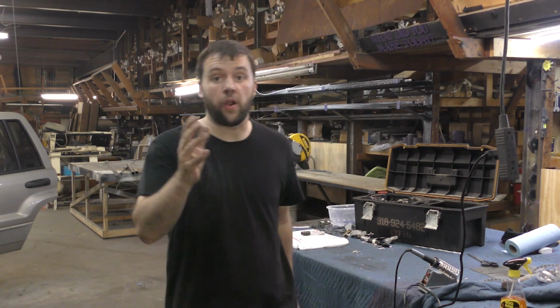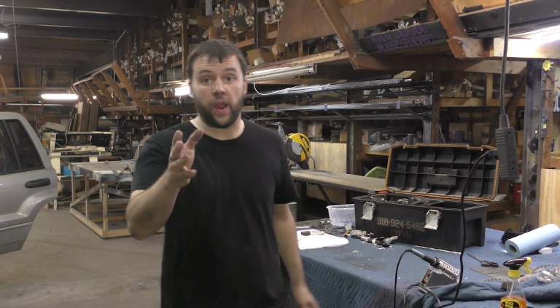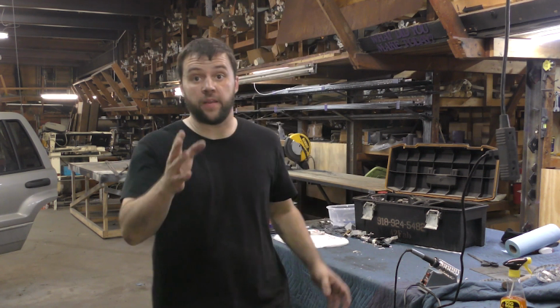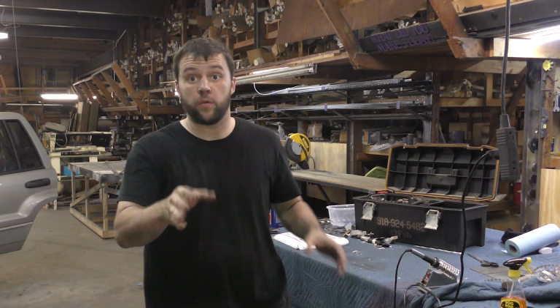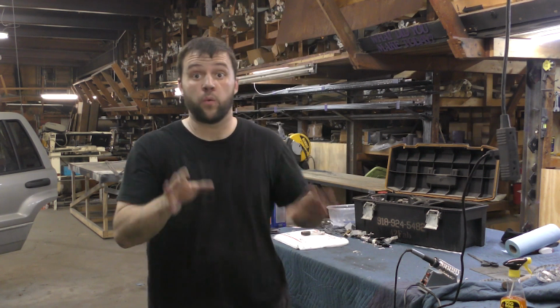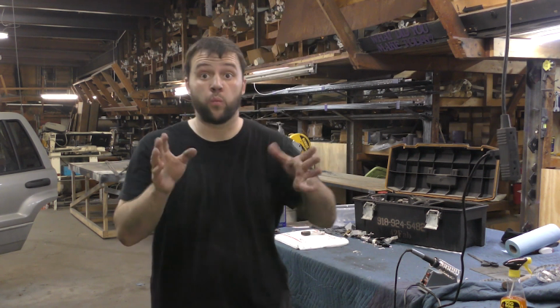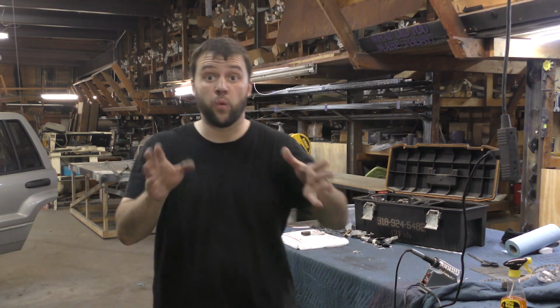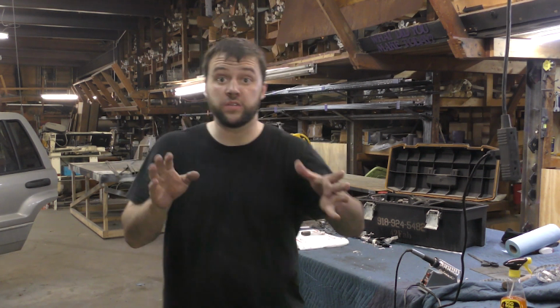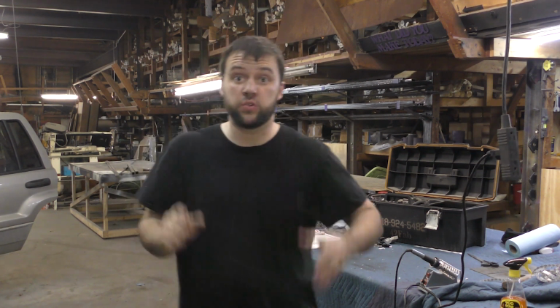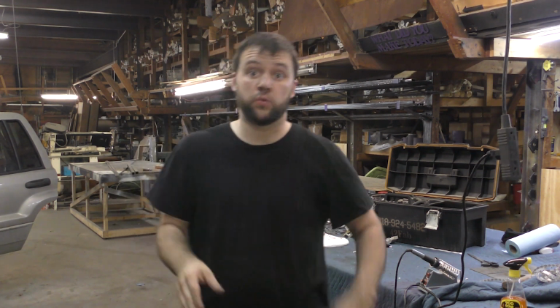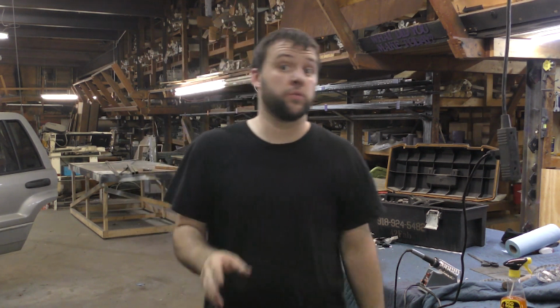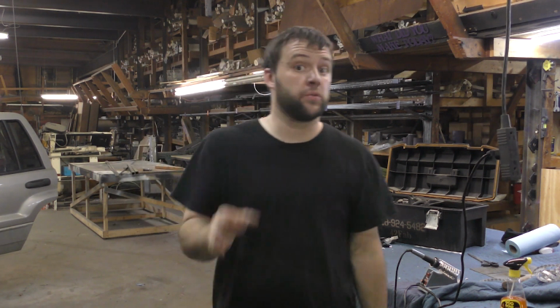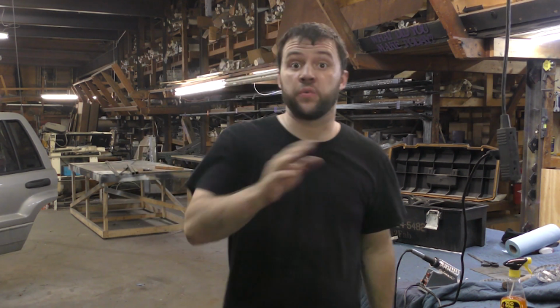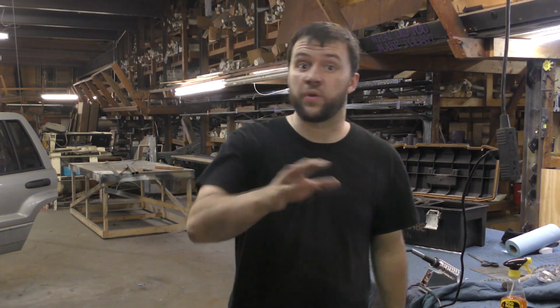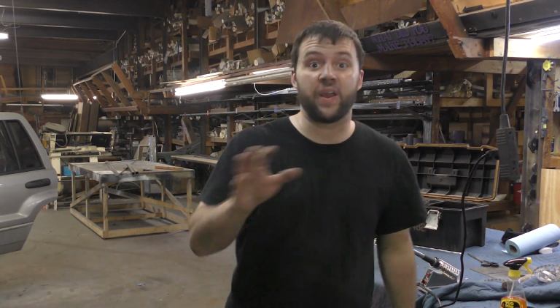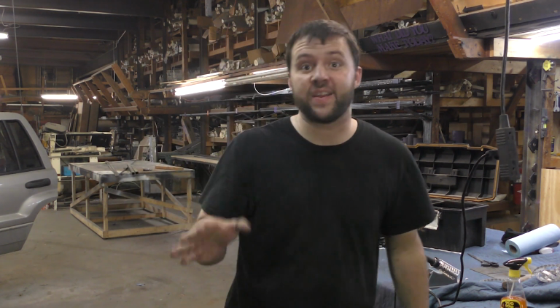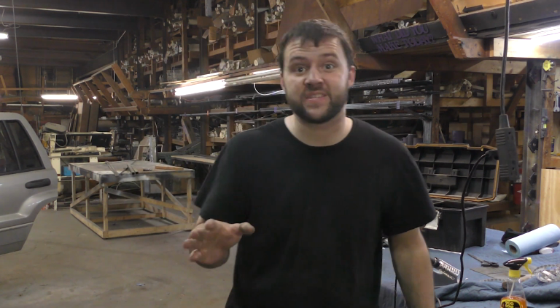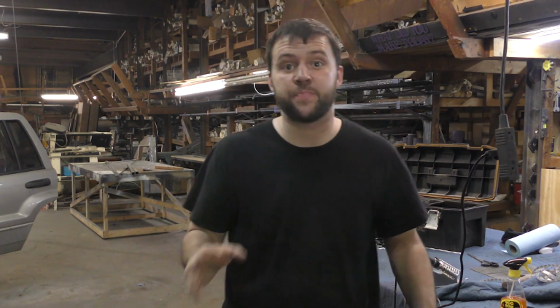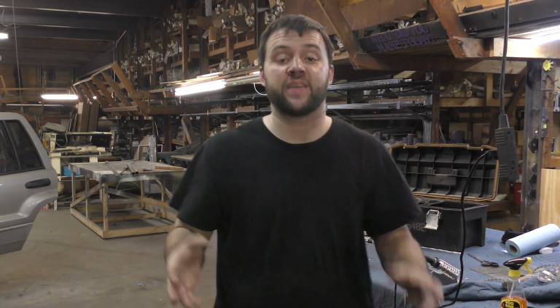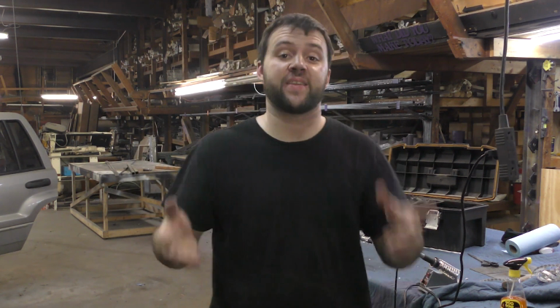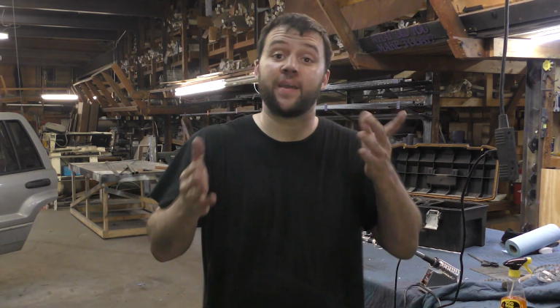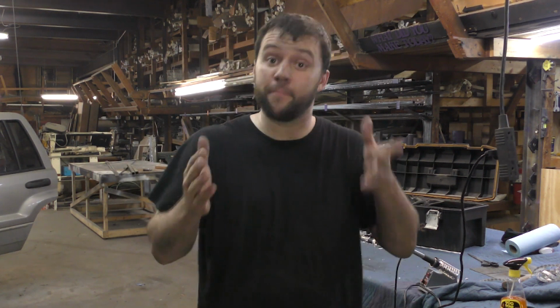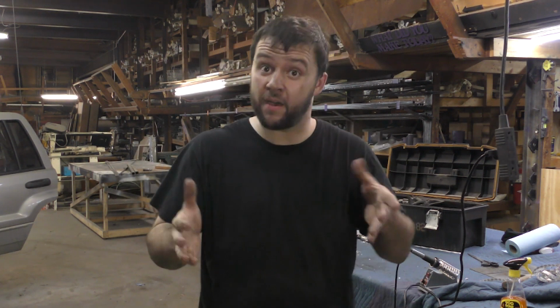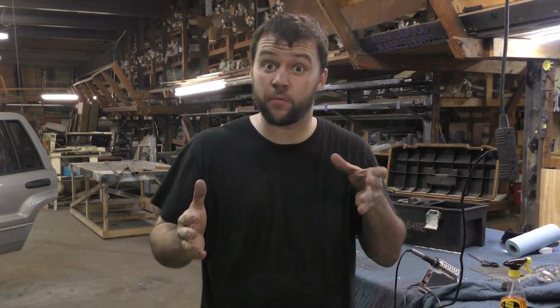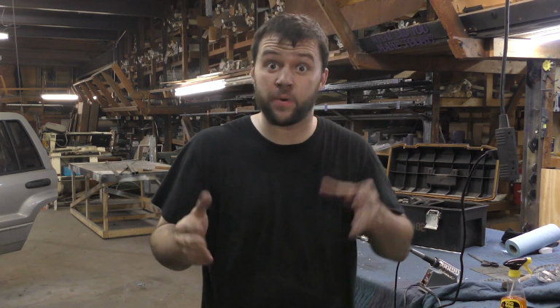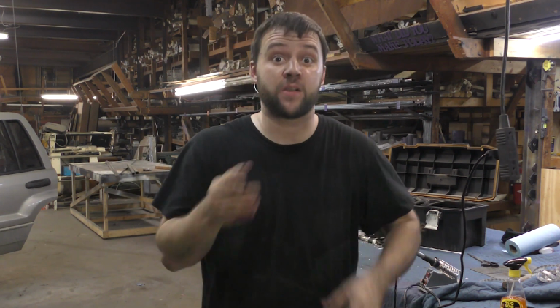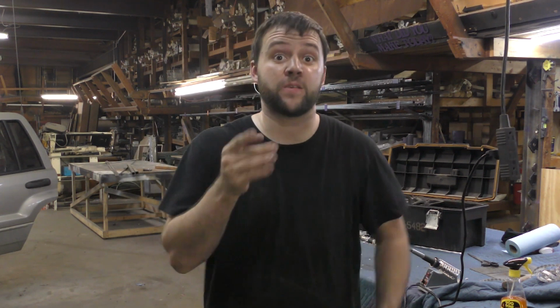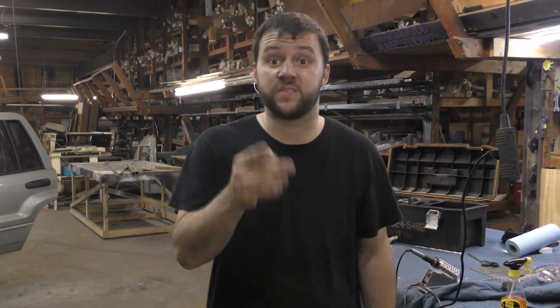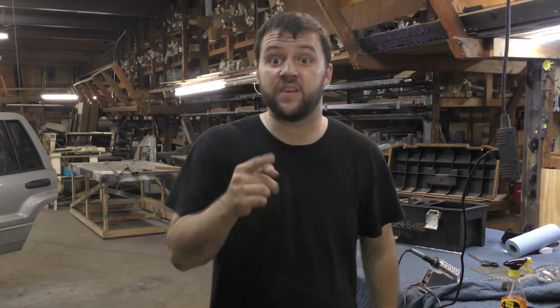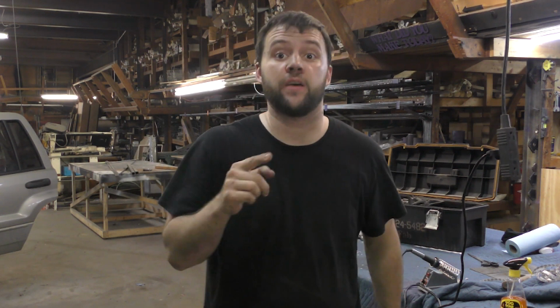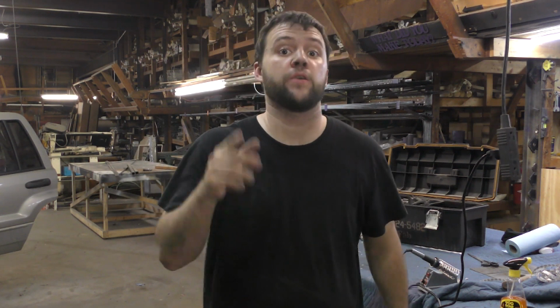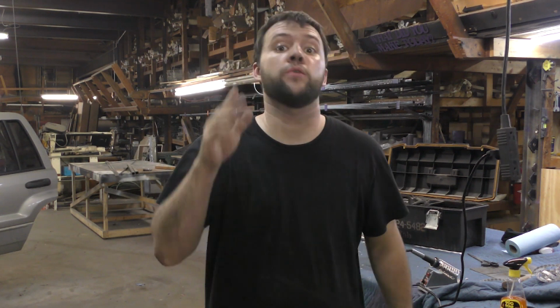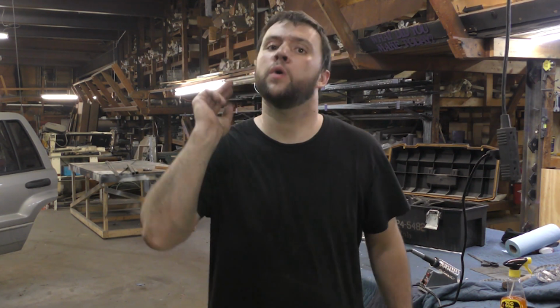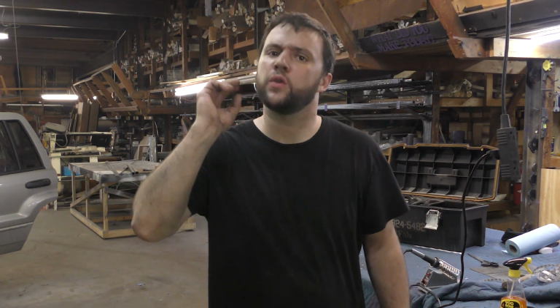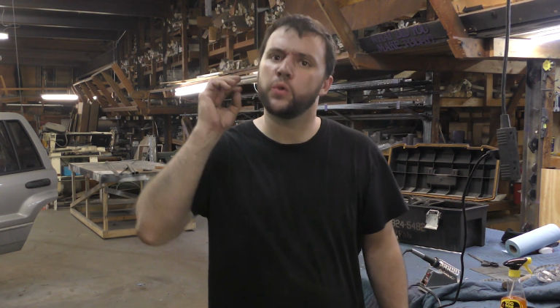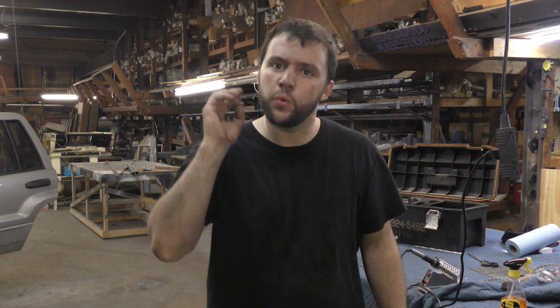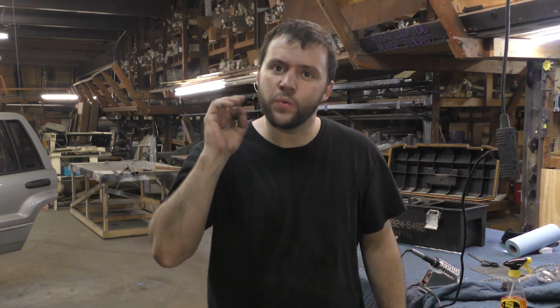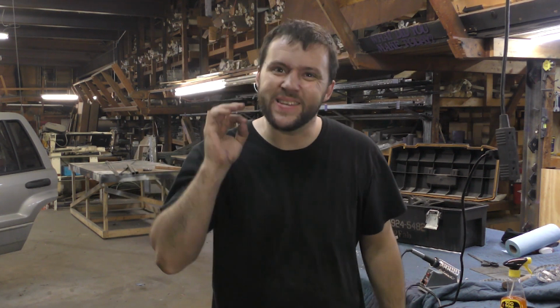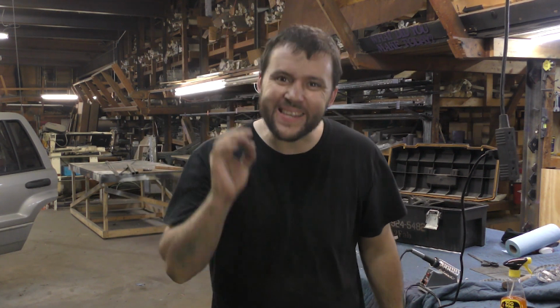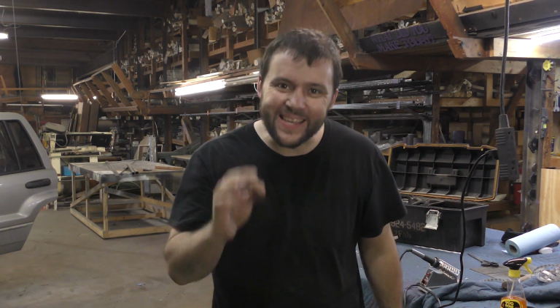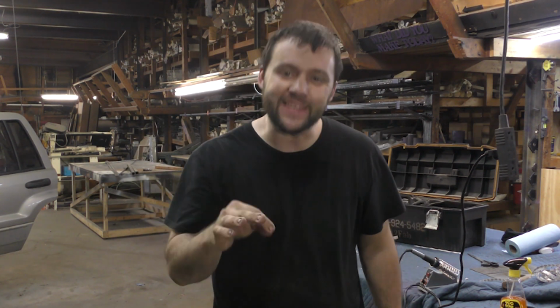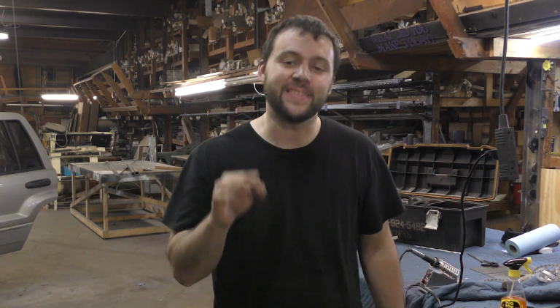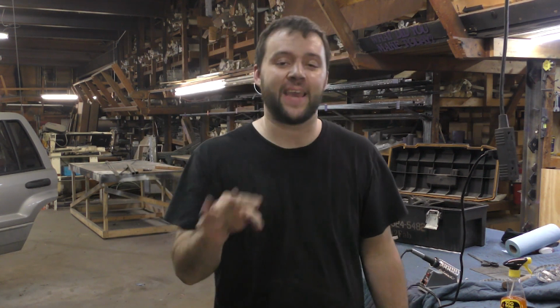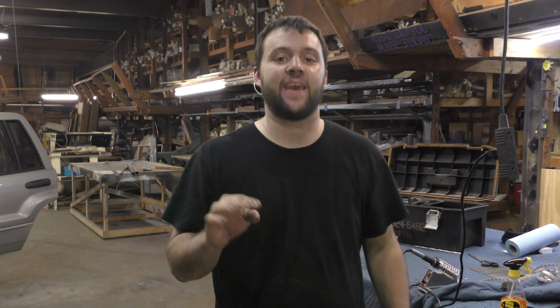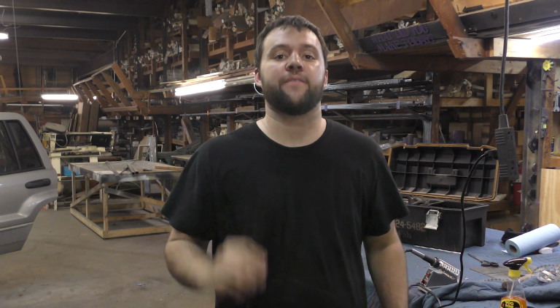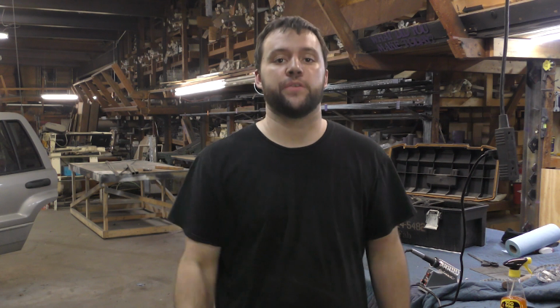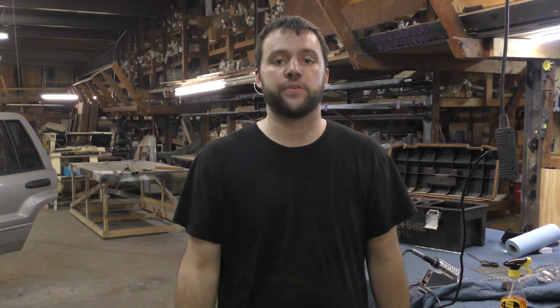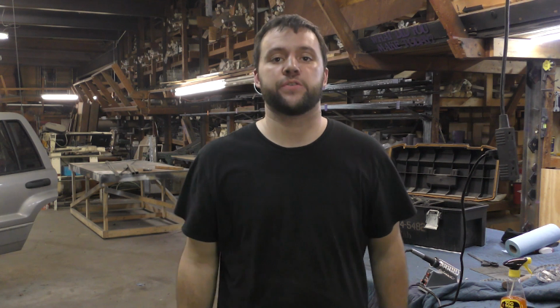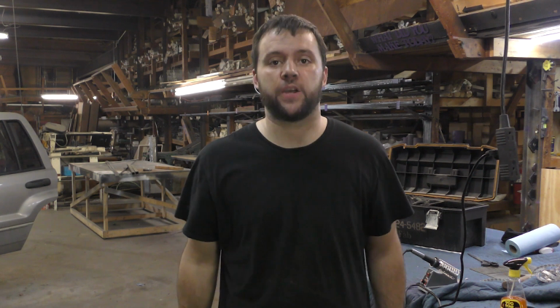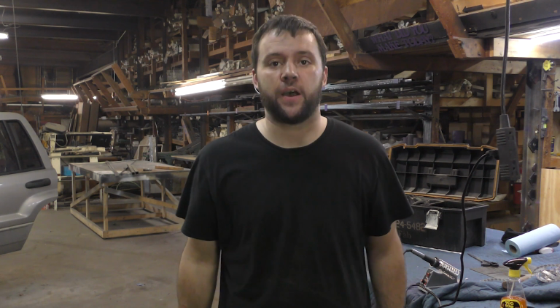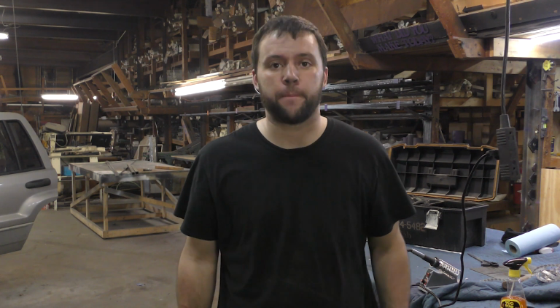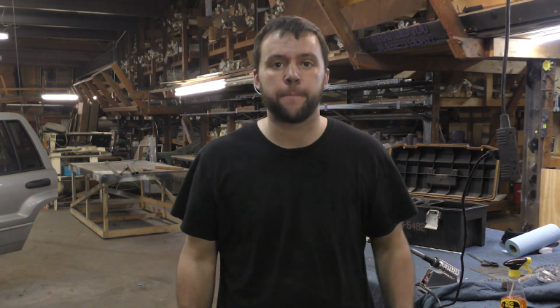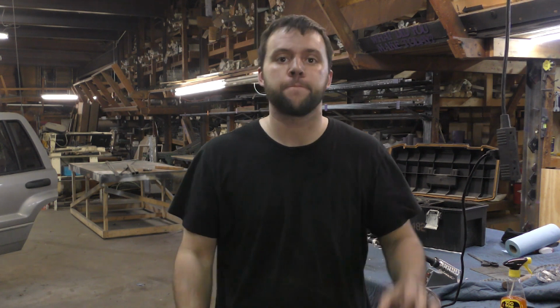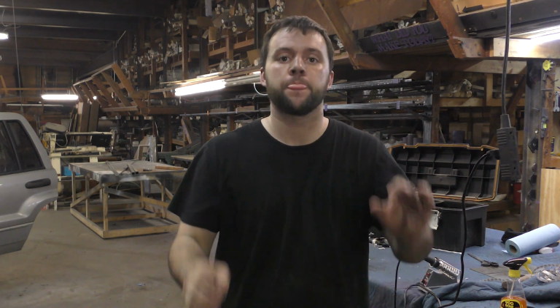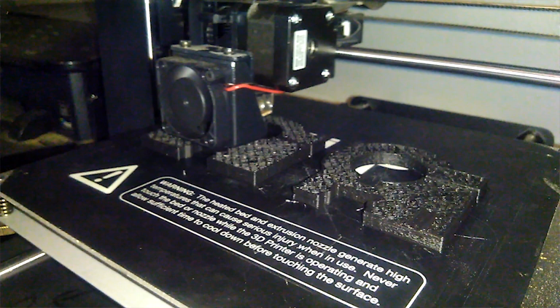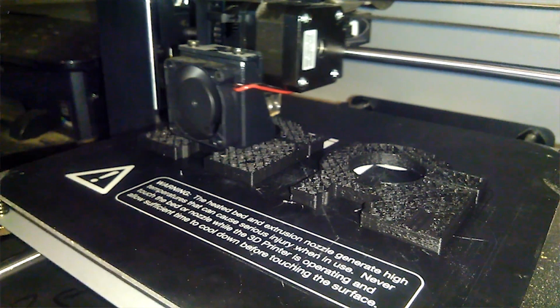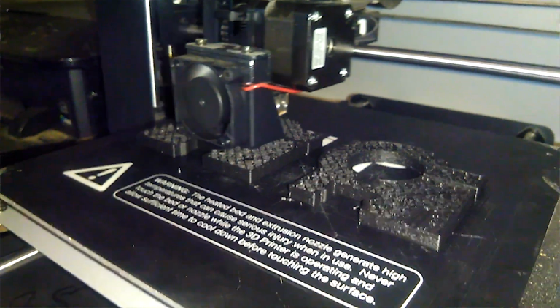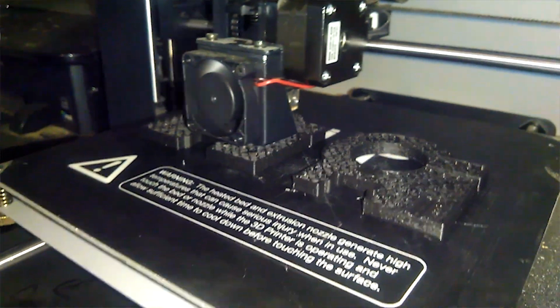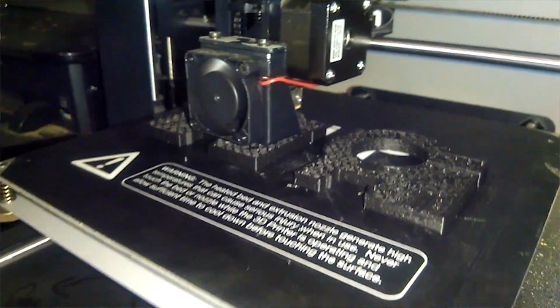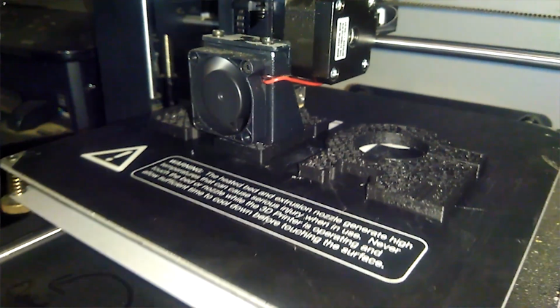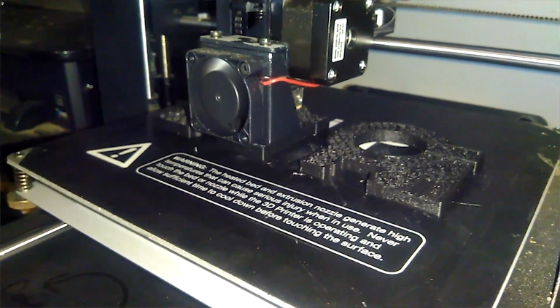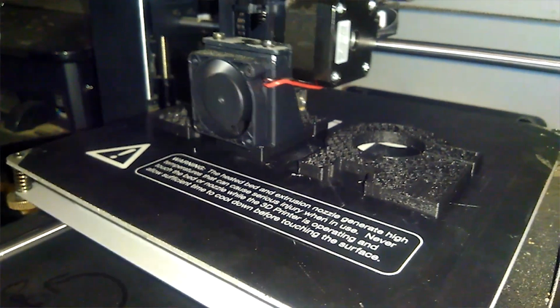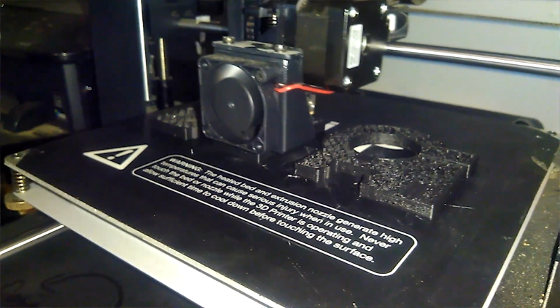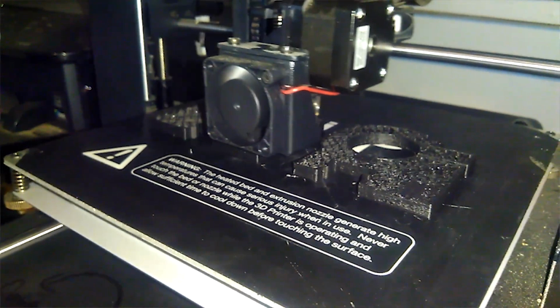Alright, one tool you were not expecting a metal worker to tell you you need to have in your shop: a 3D printer.